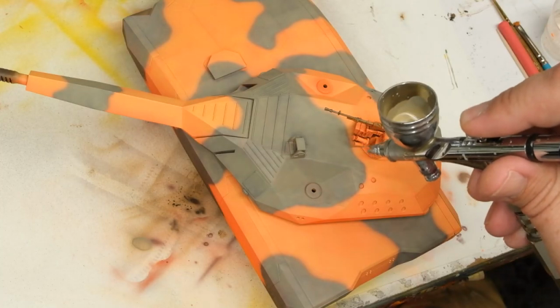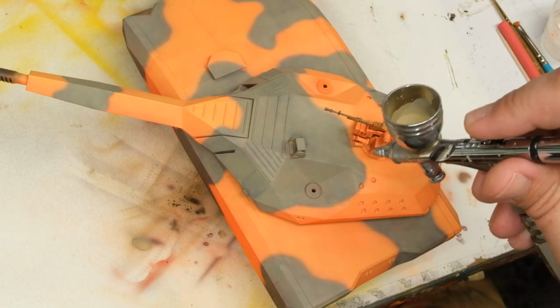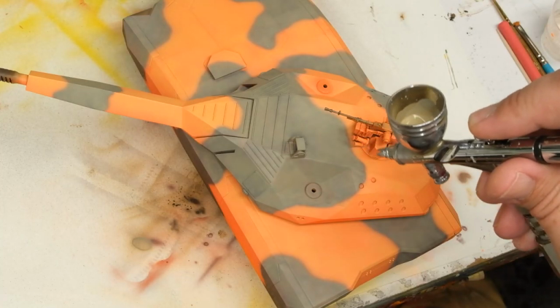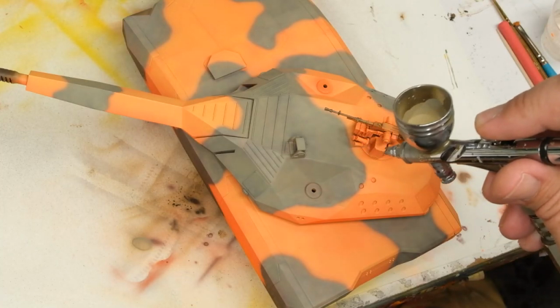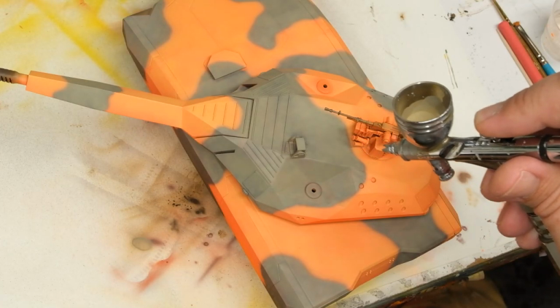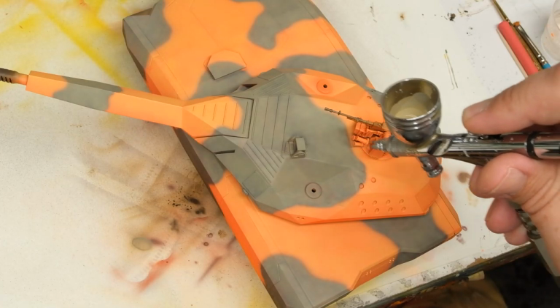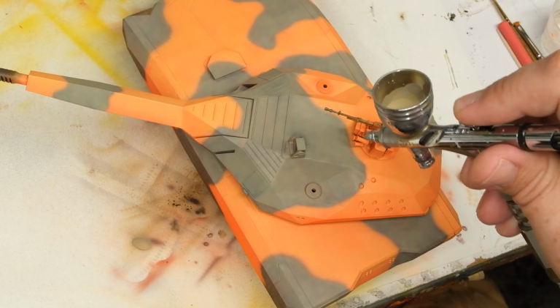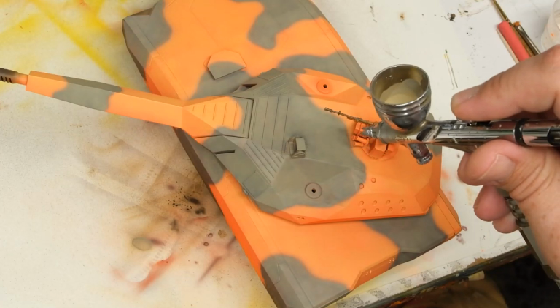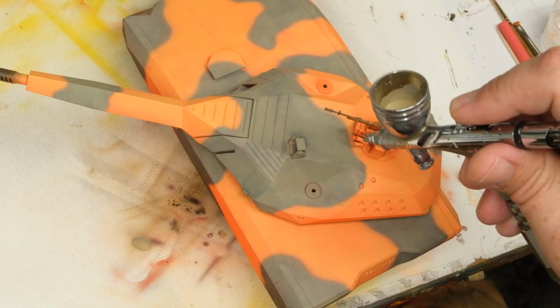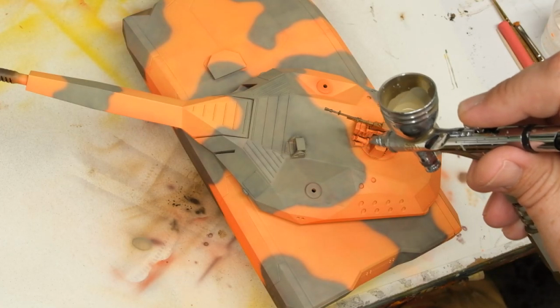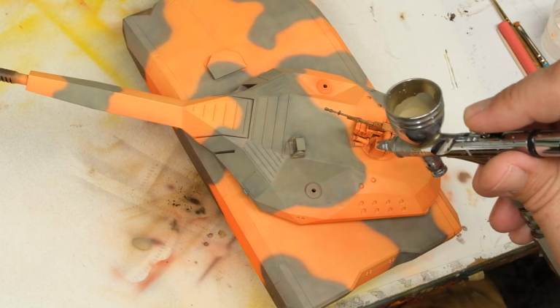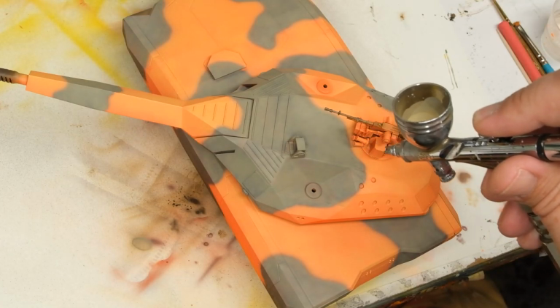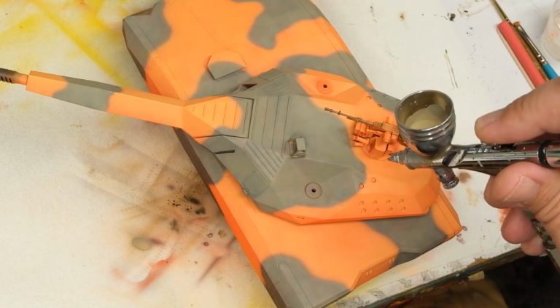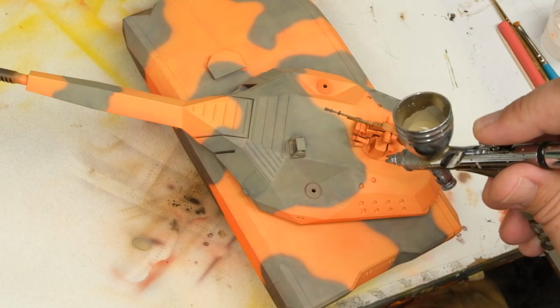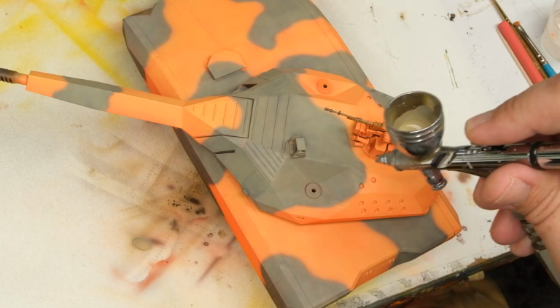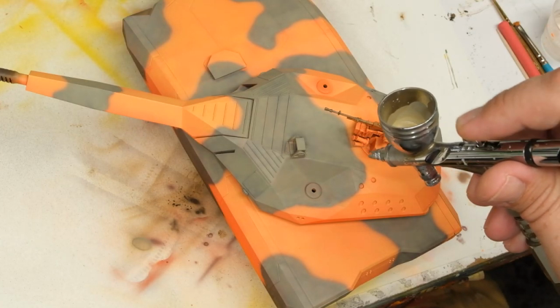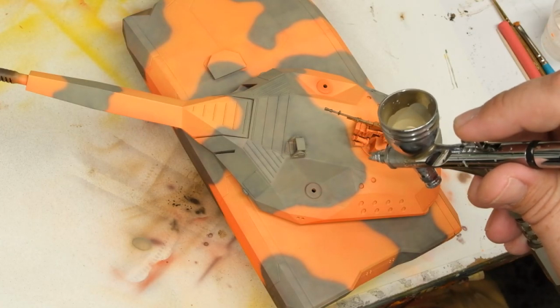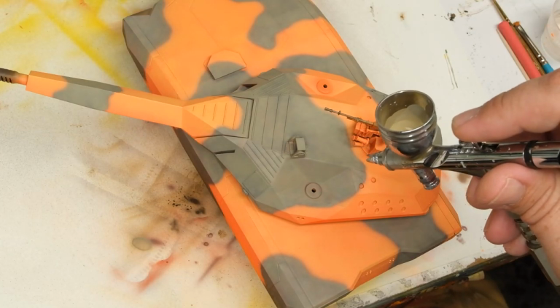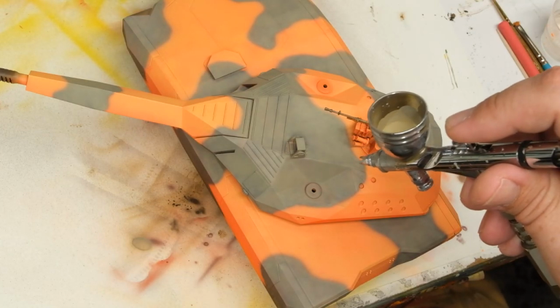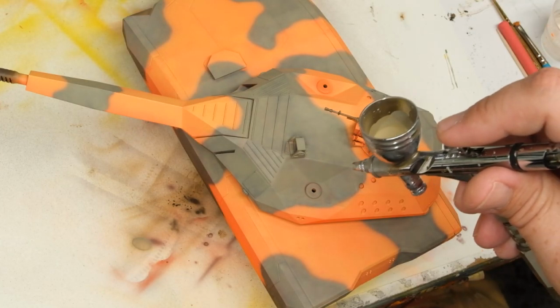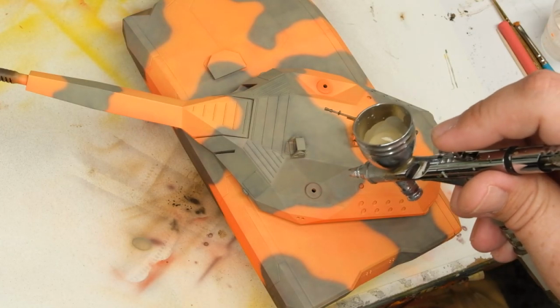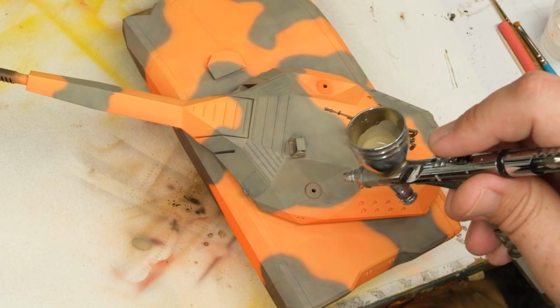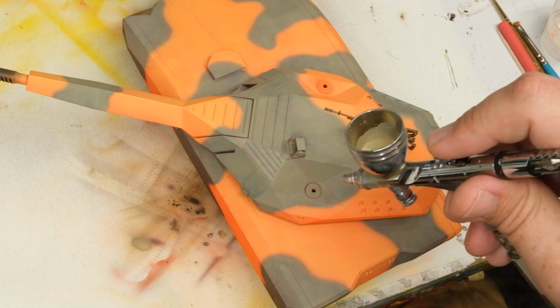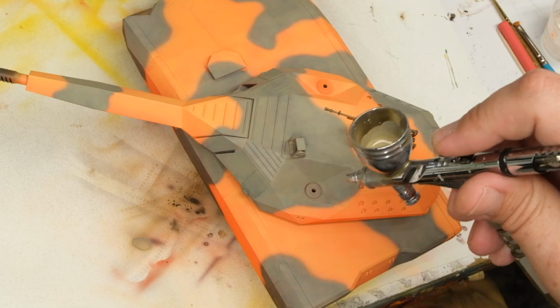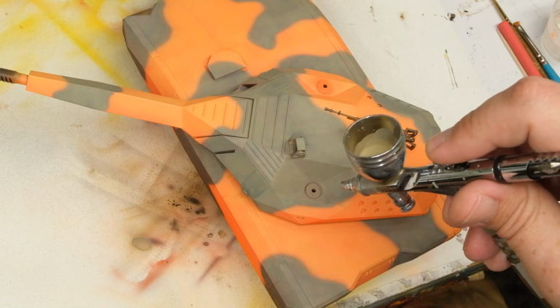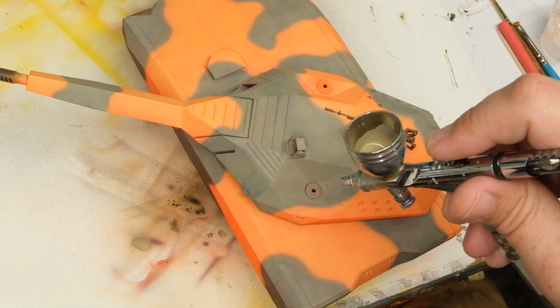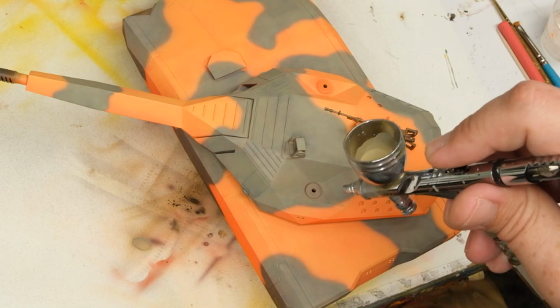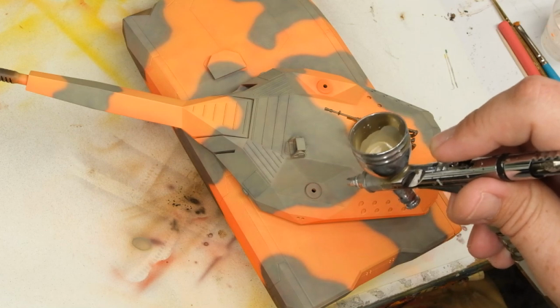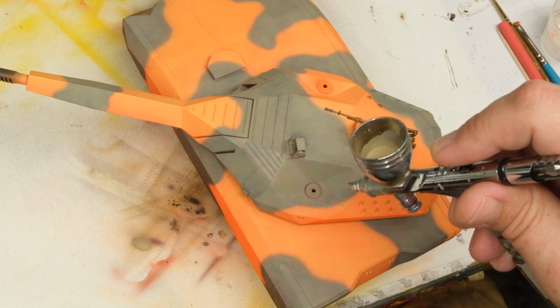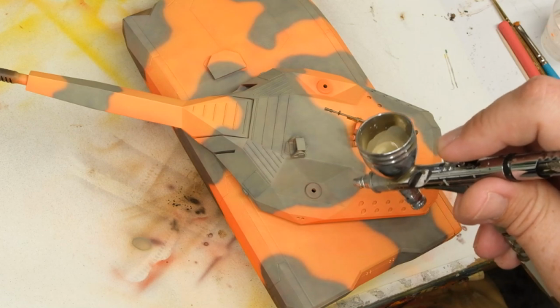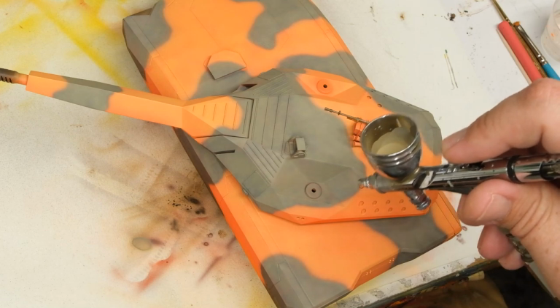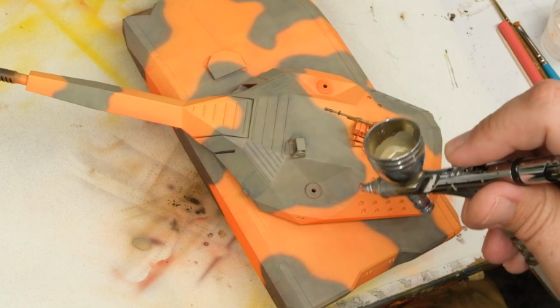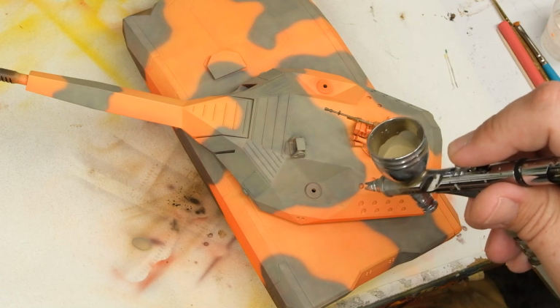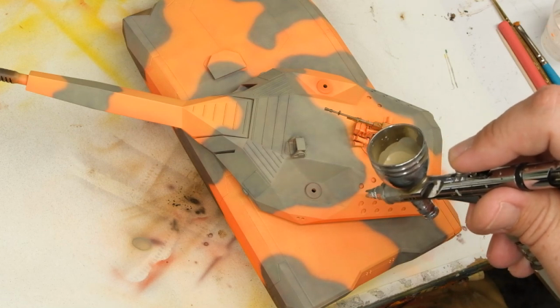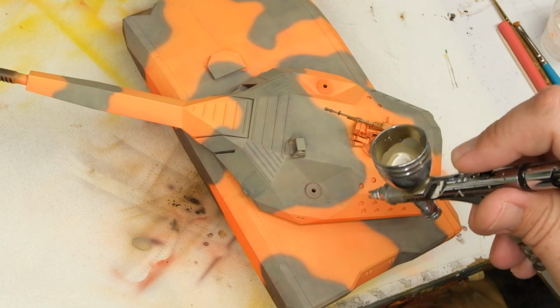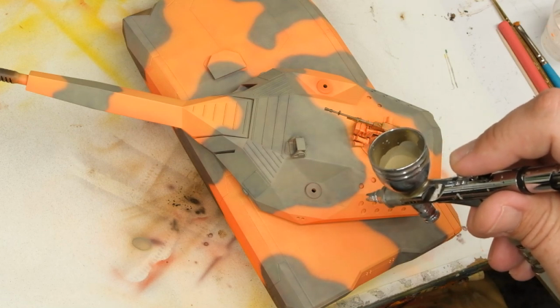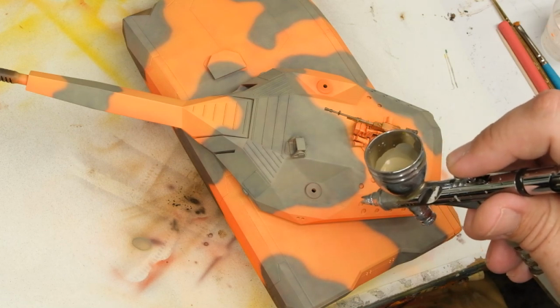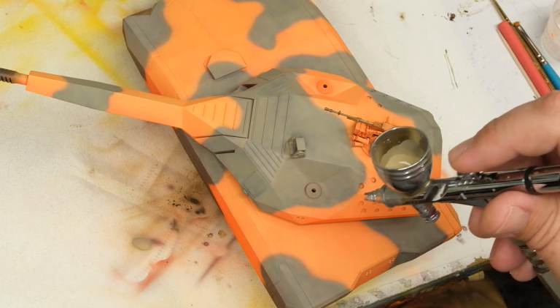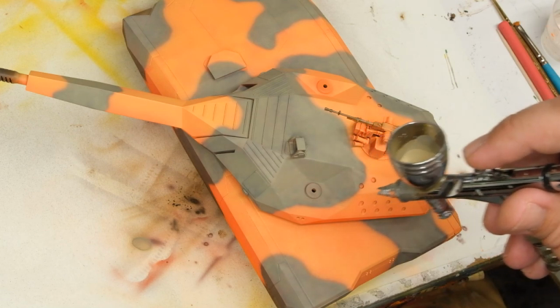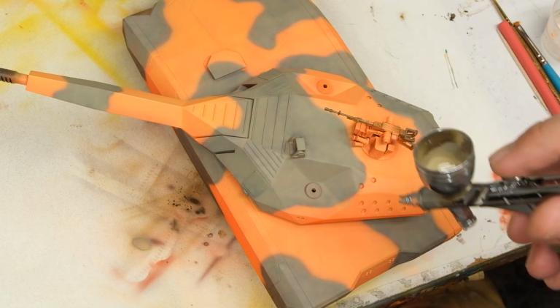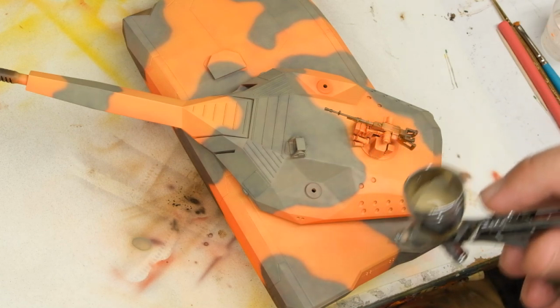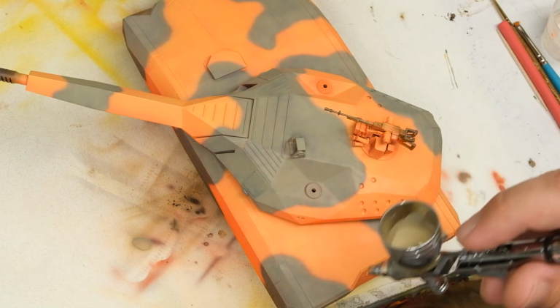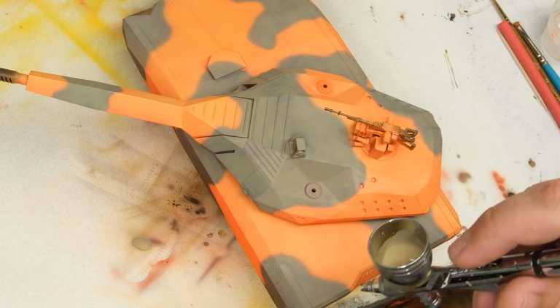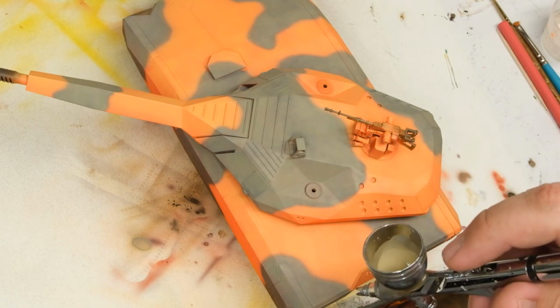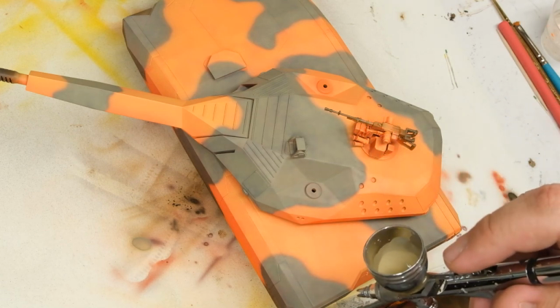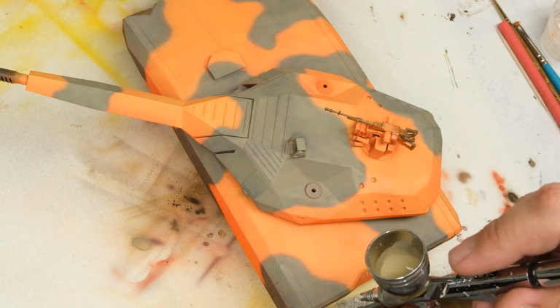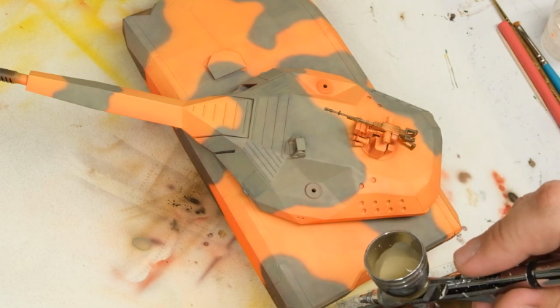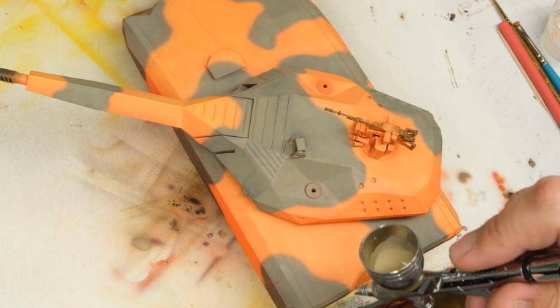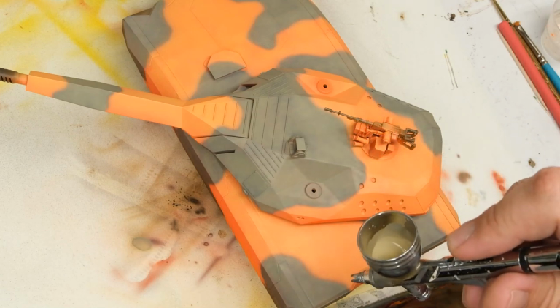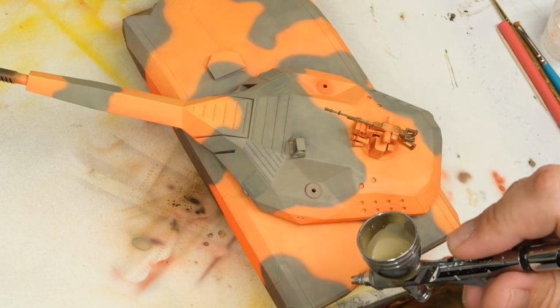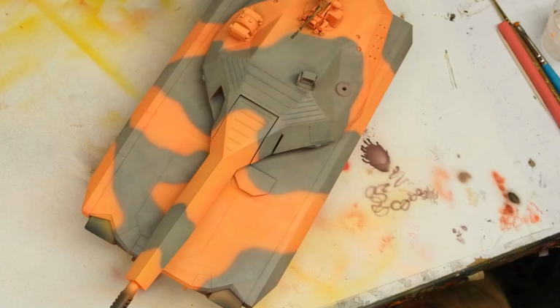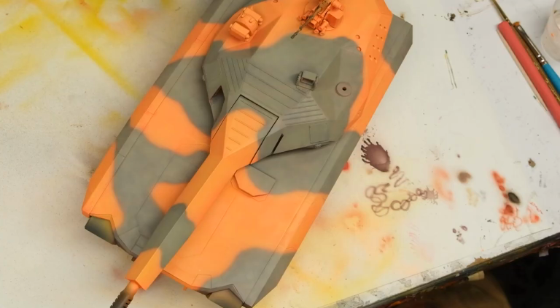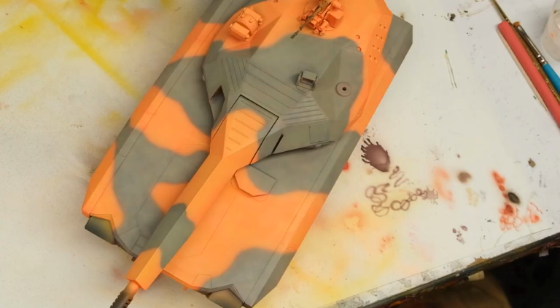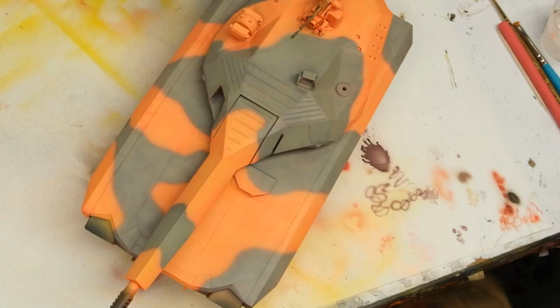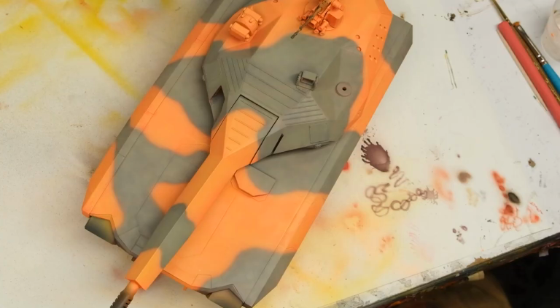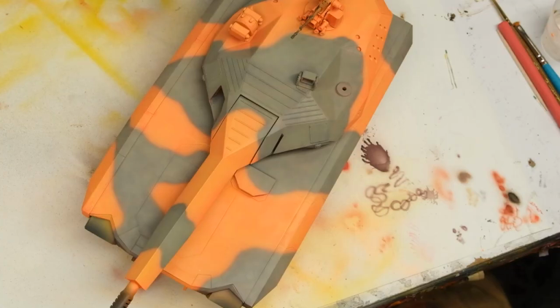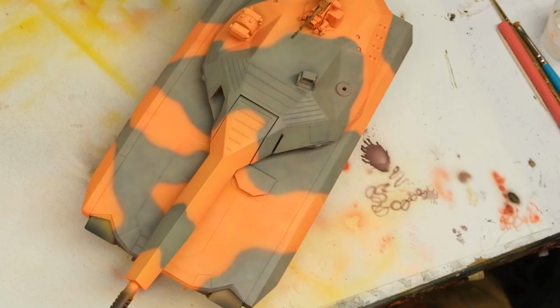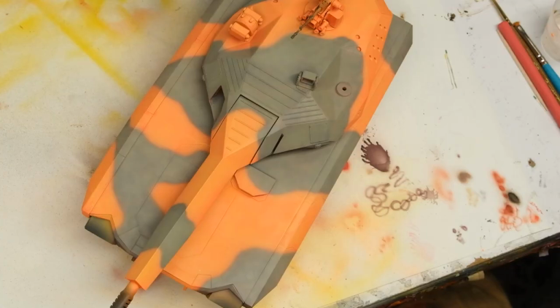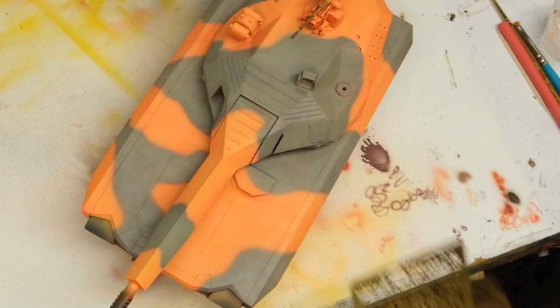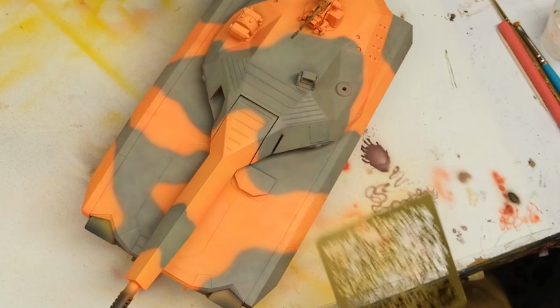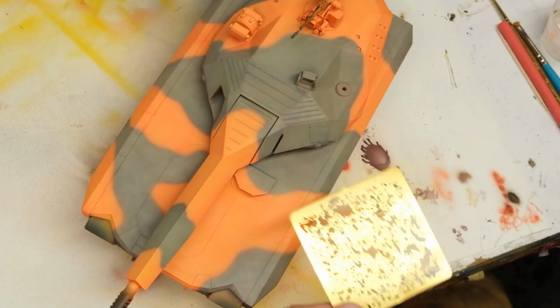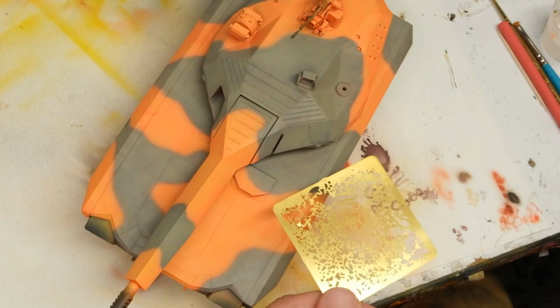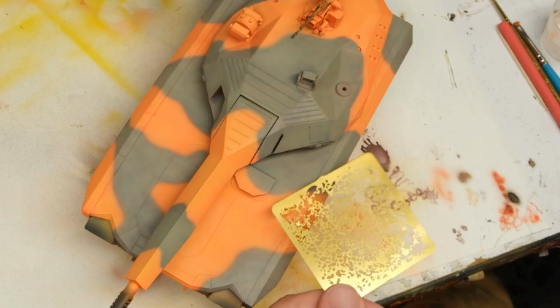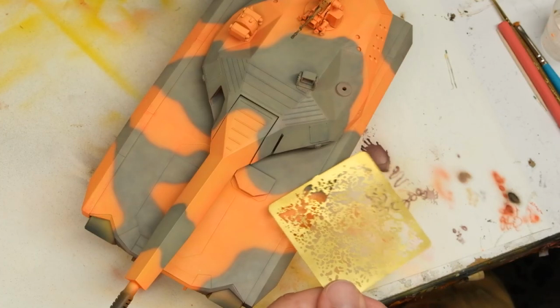After the color is established, I lighten the mix even more for some additional fading, and then bring in stencils to add some variation.